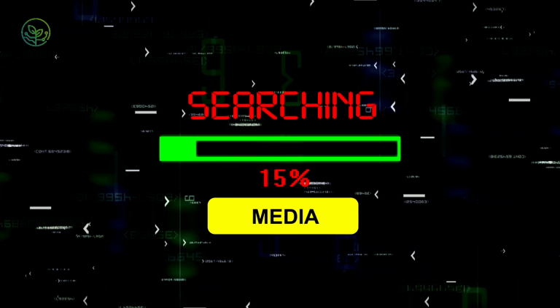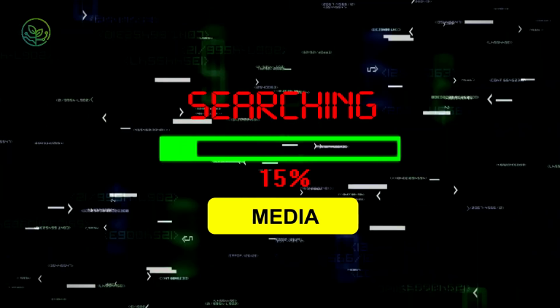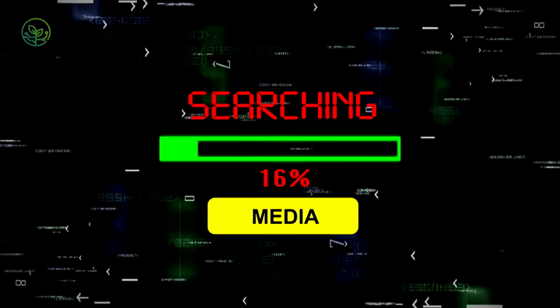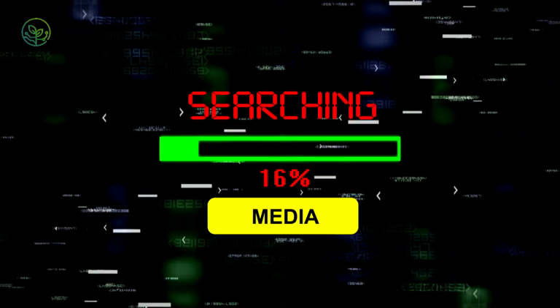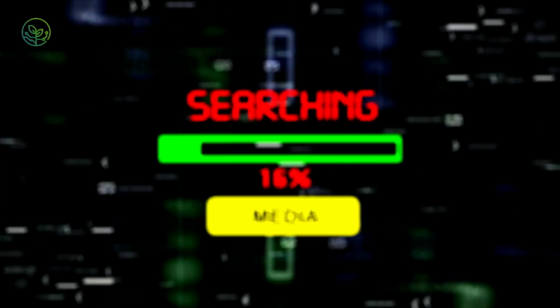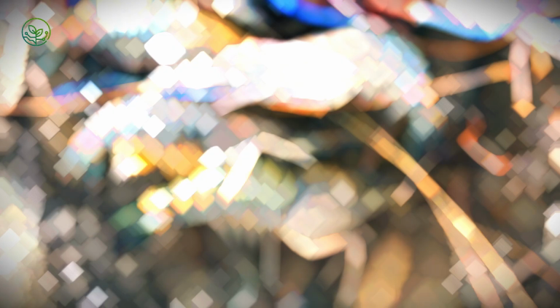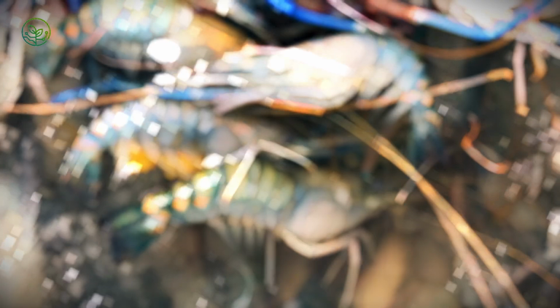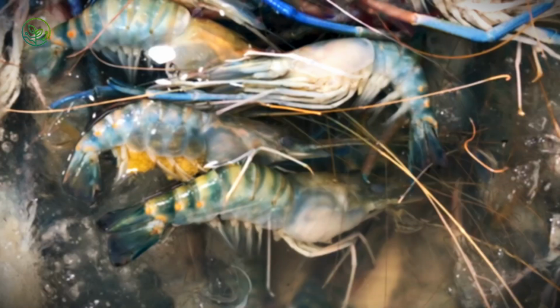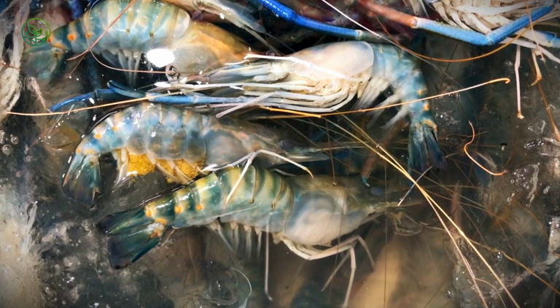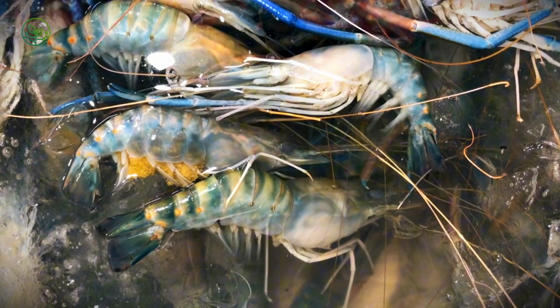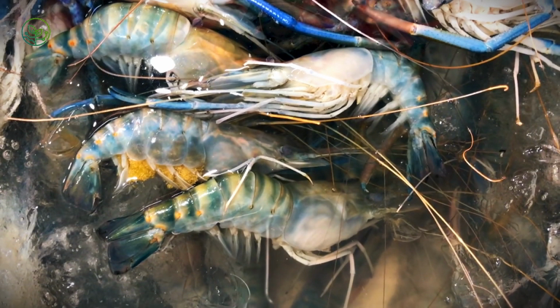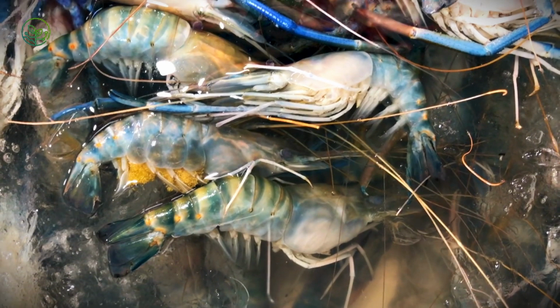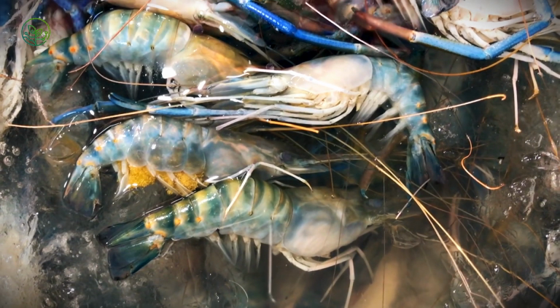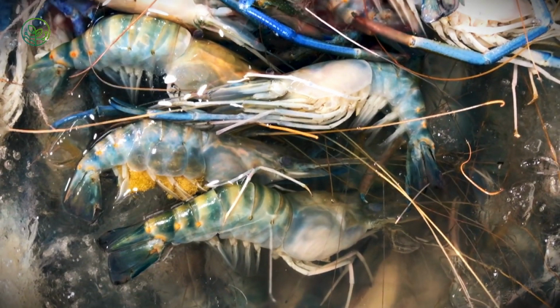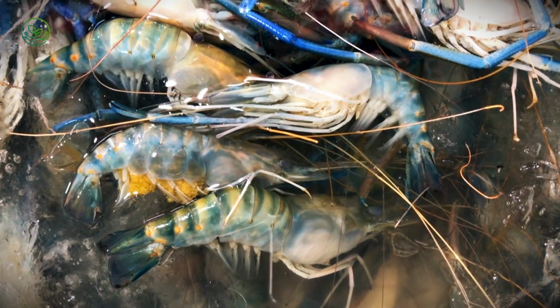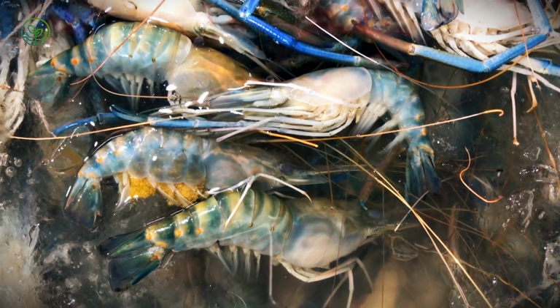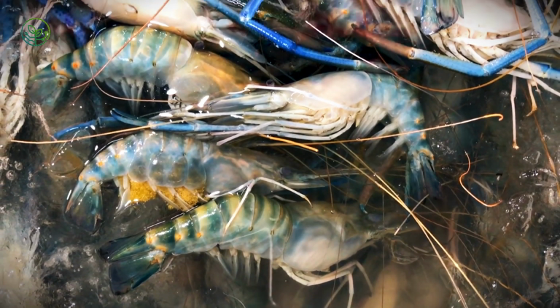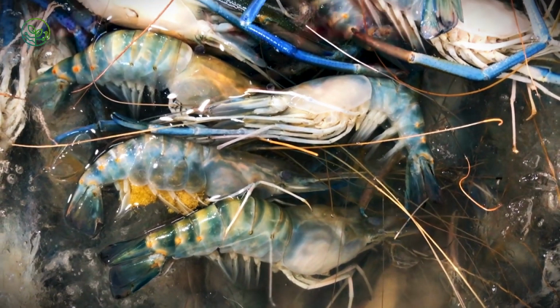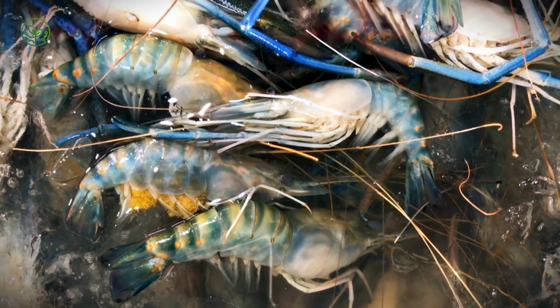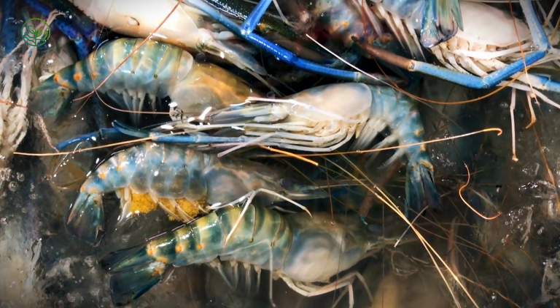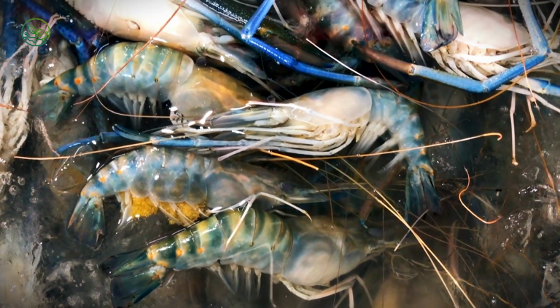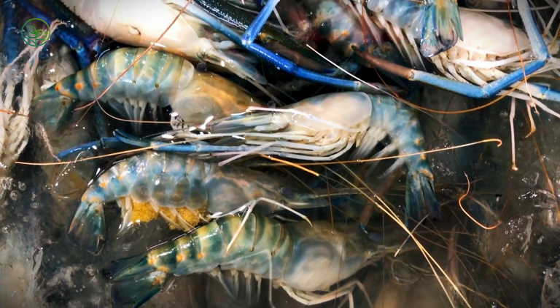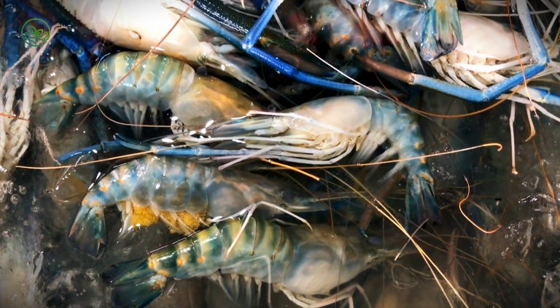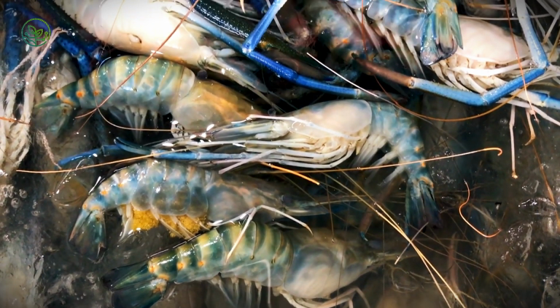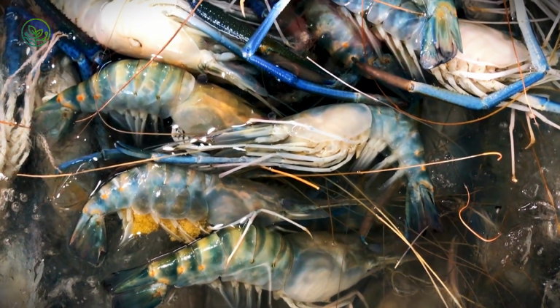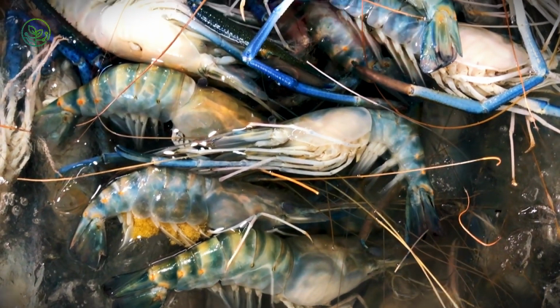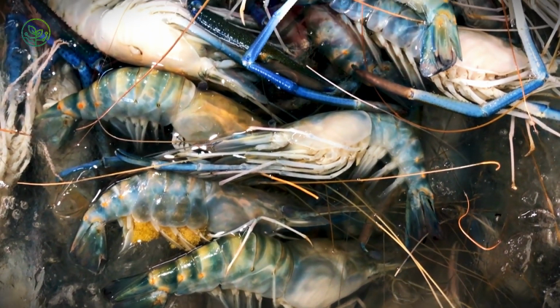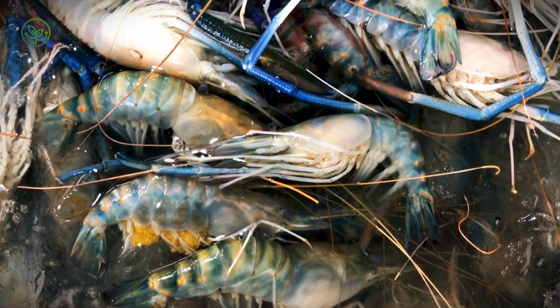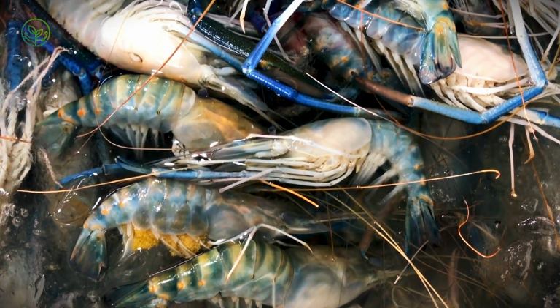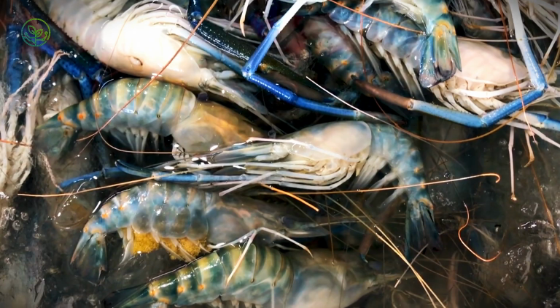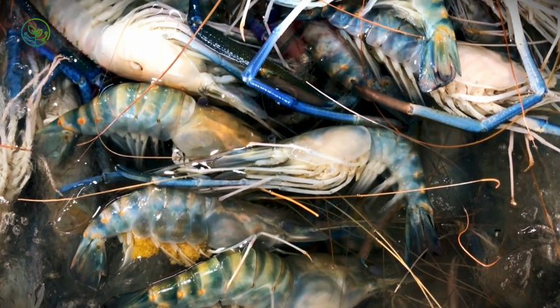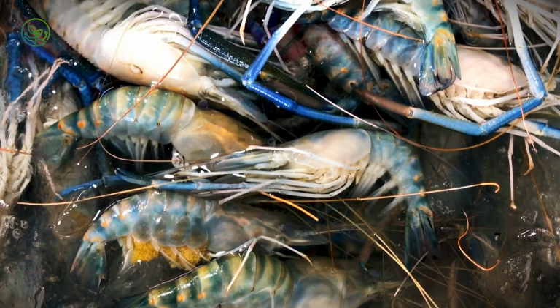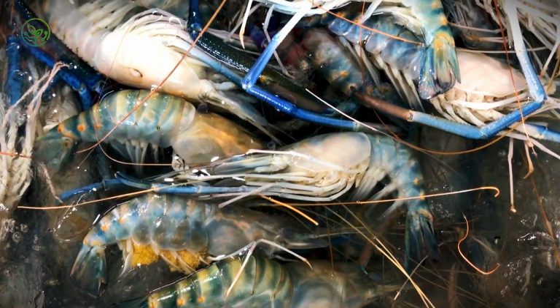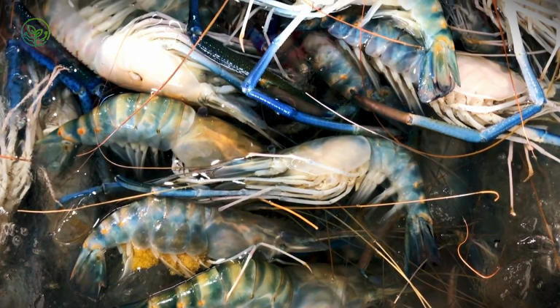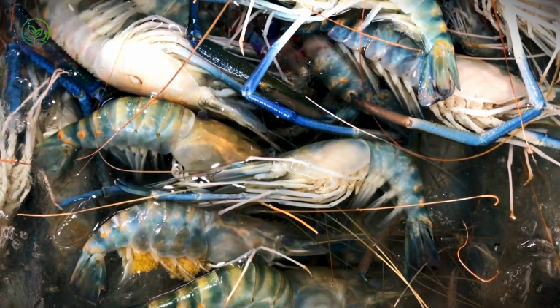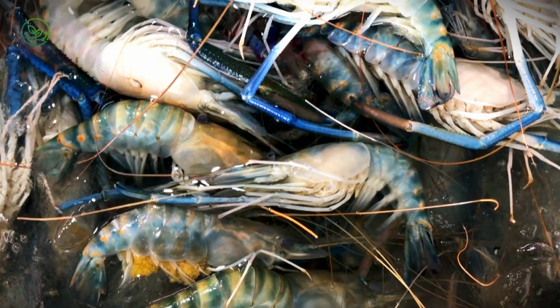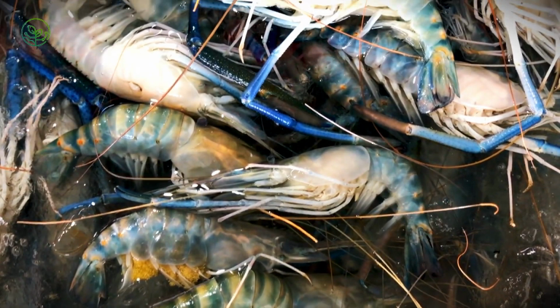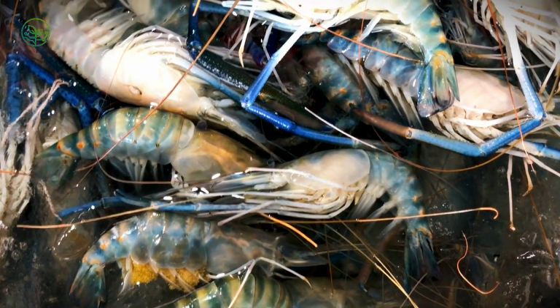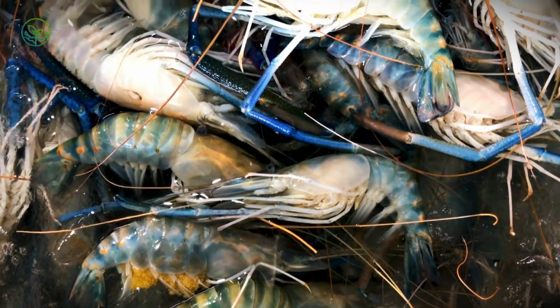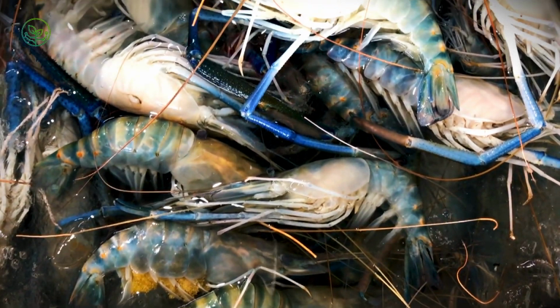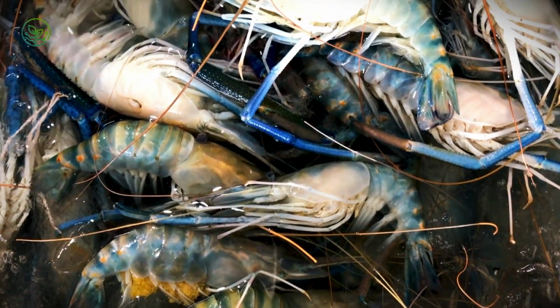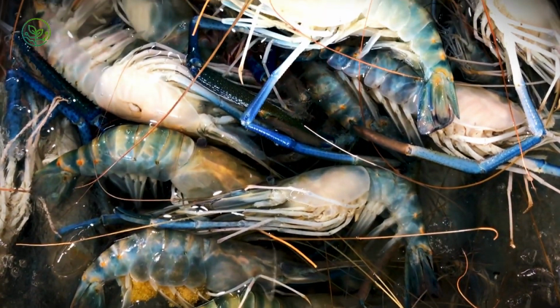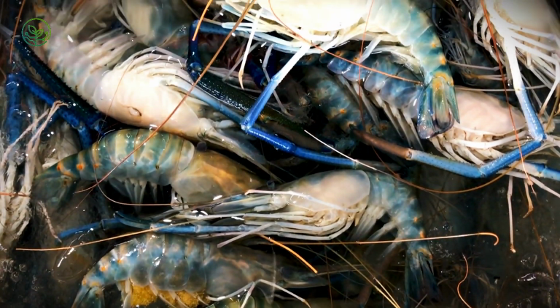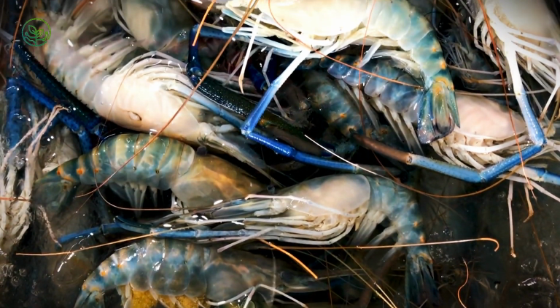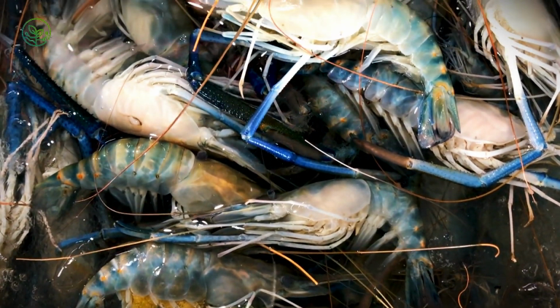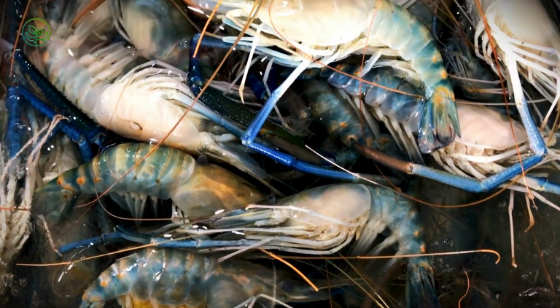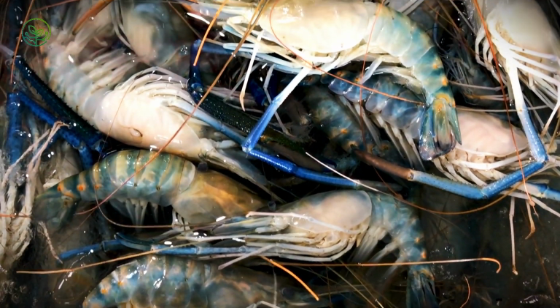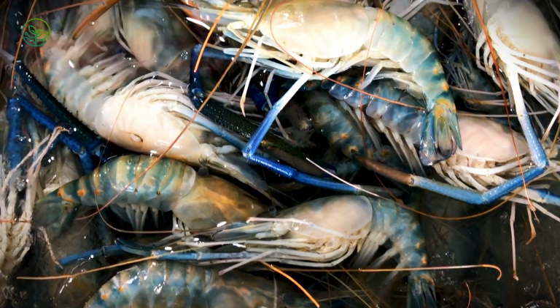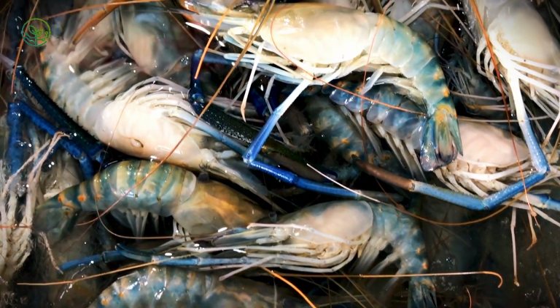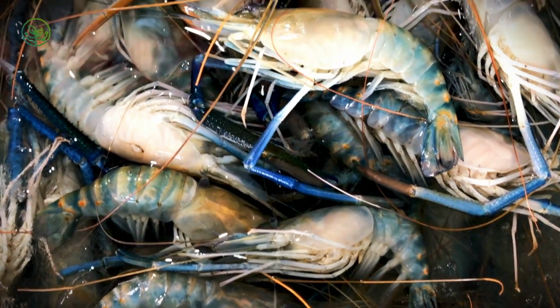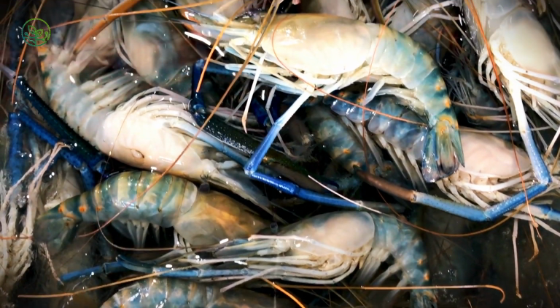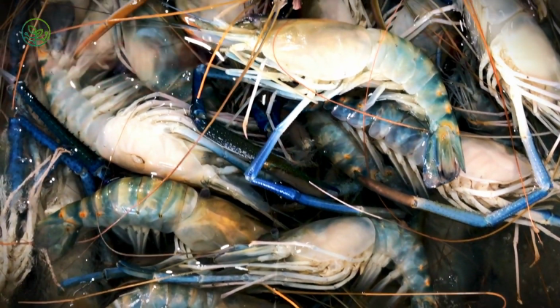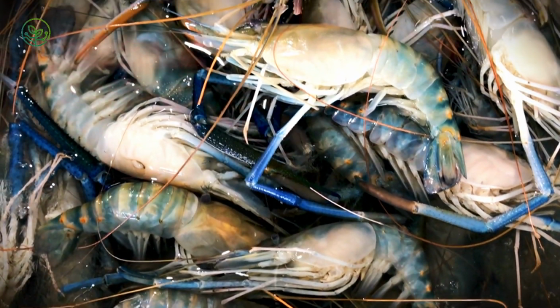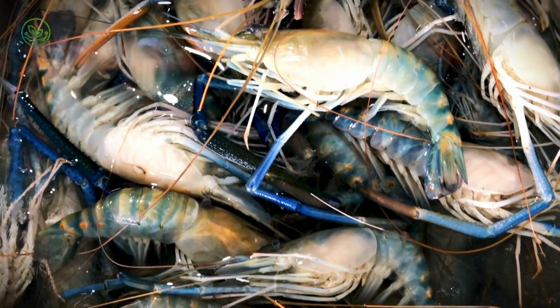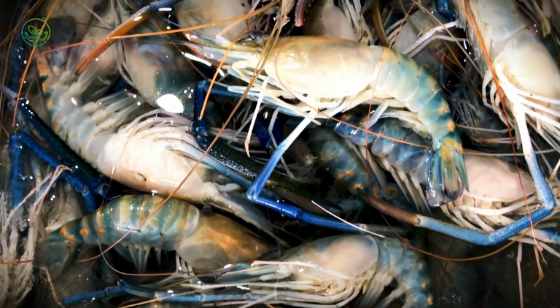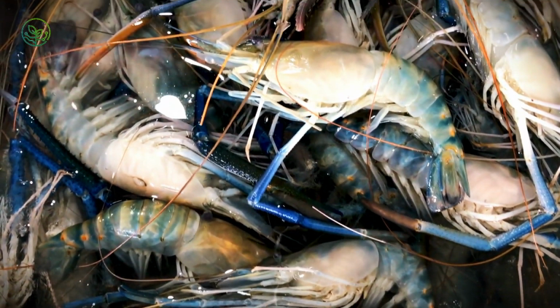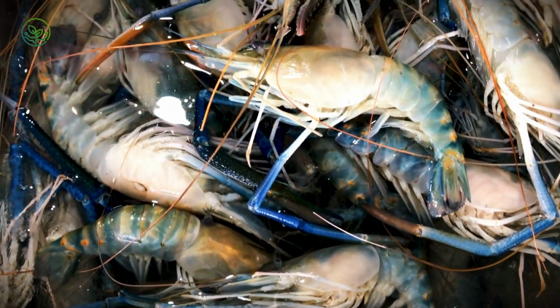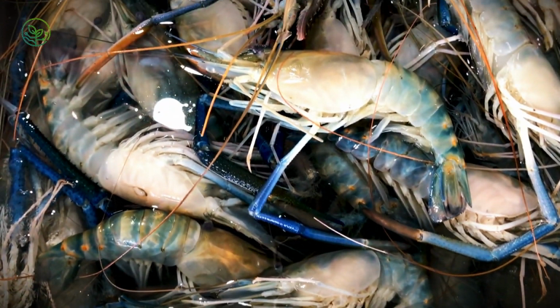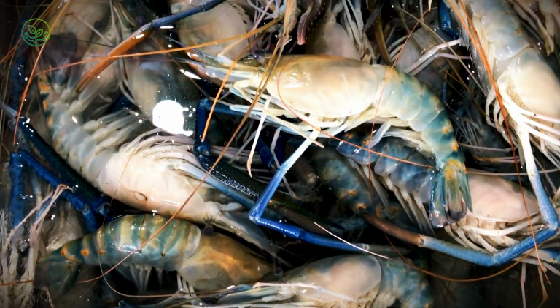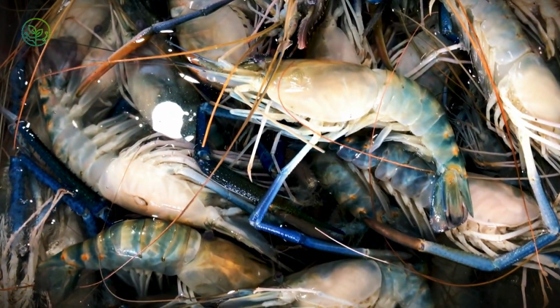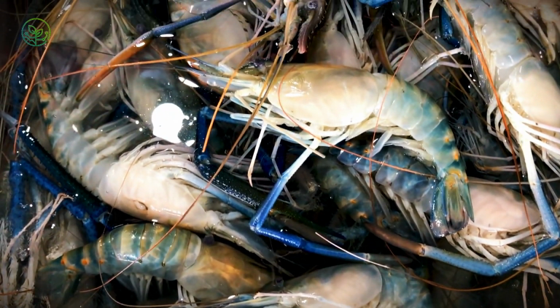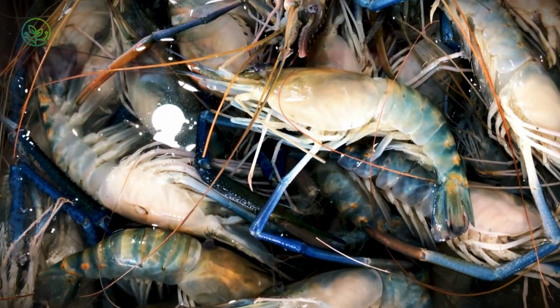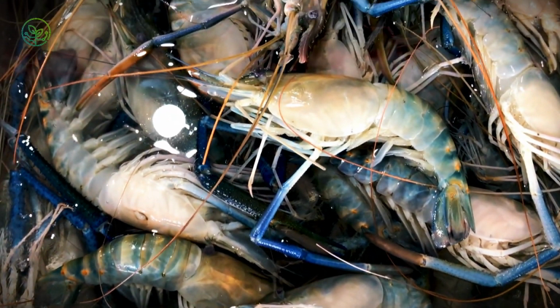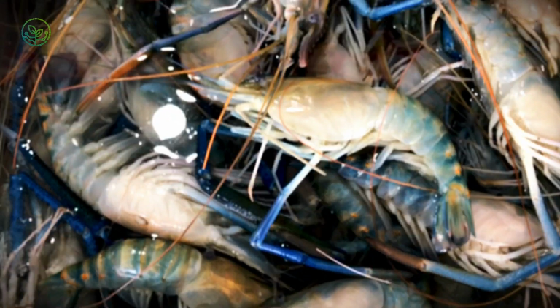With over 3 million tons transported annually, shrimp is one of the most globally traded seafoods.